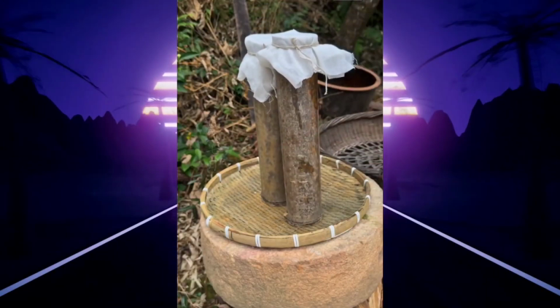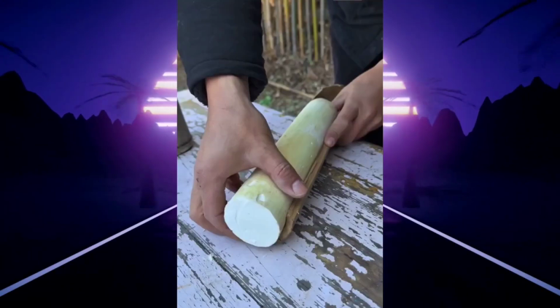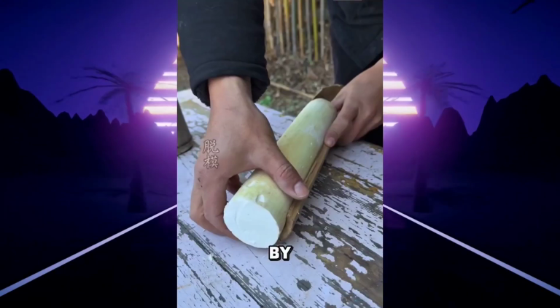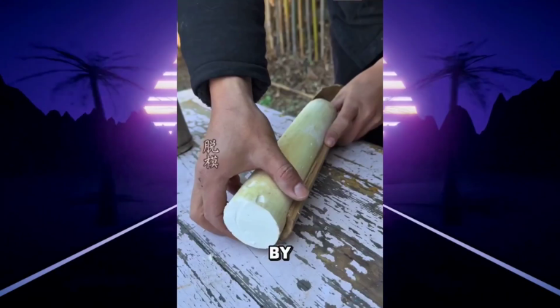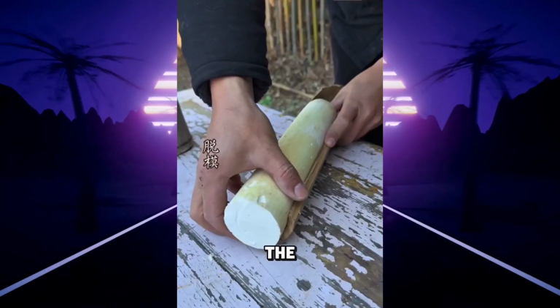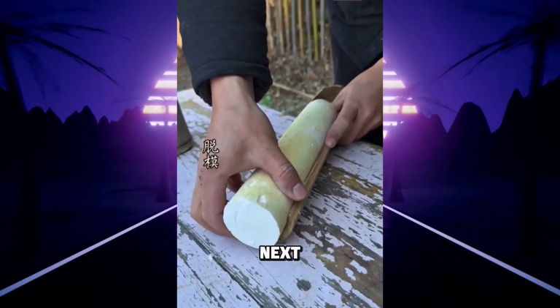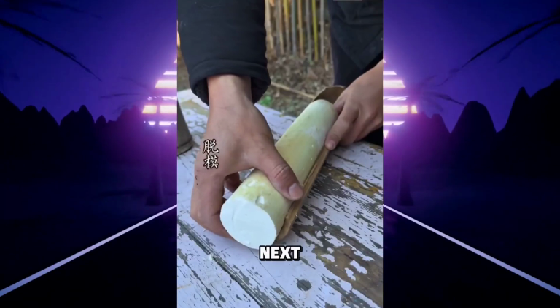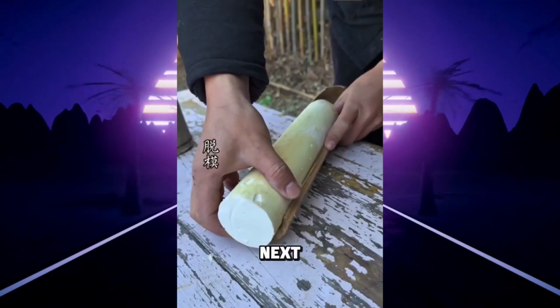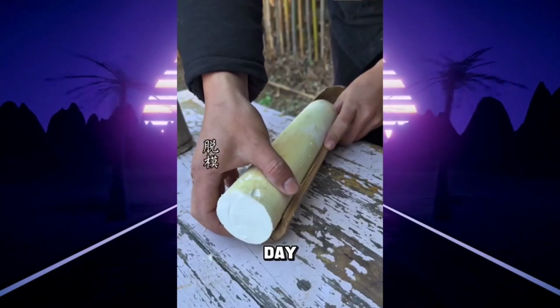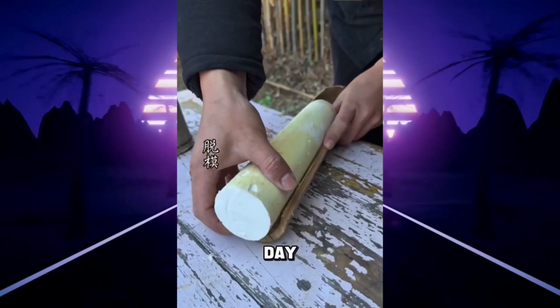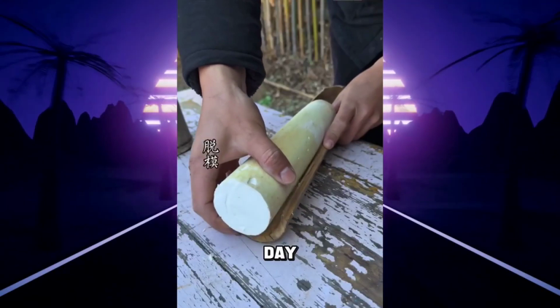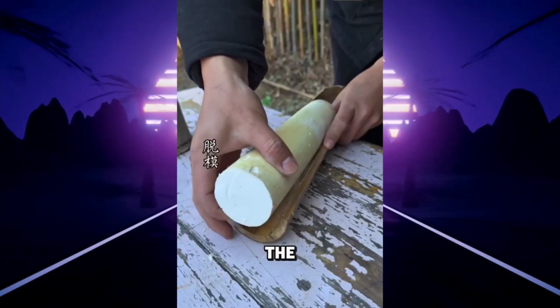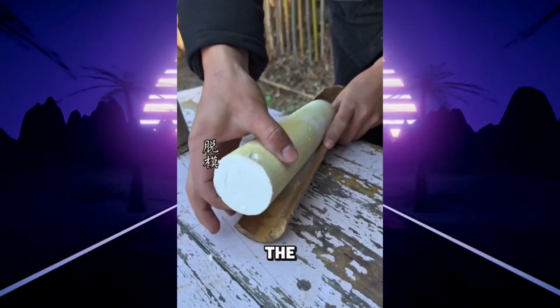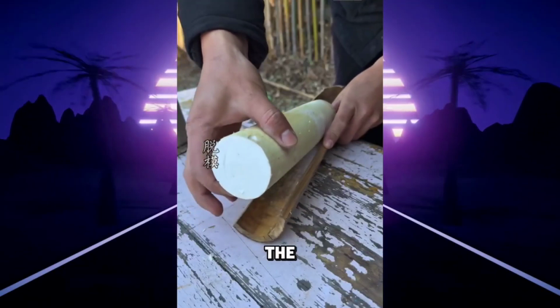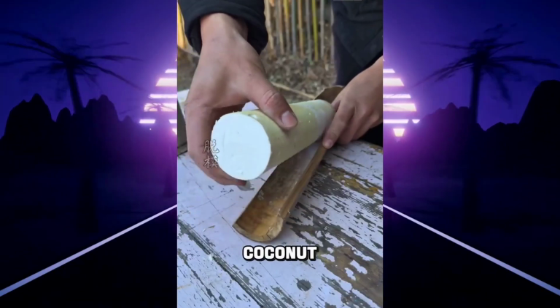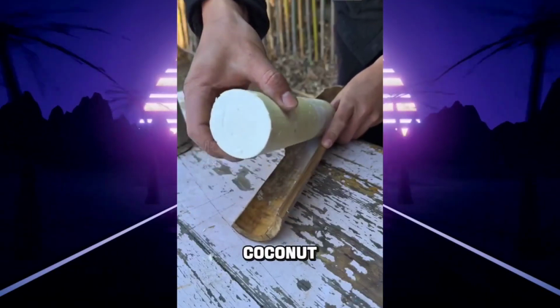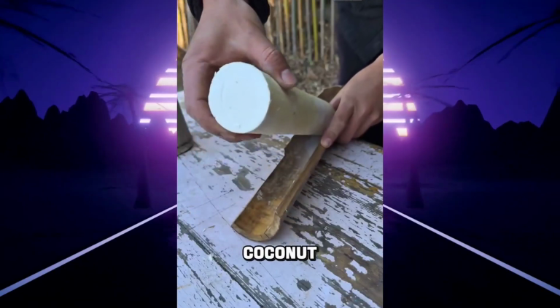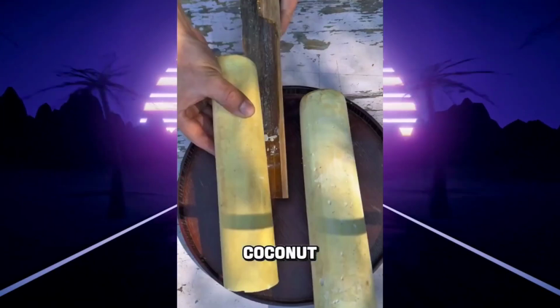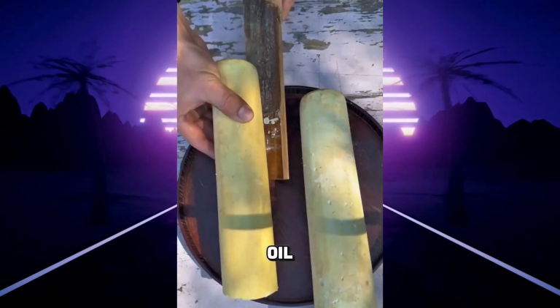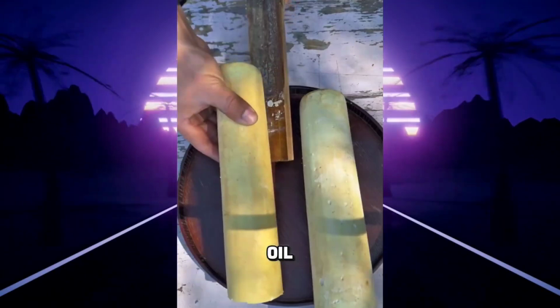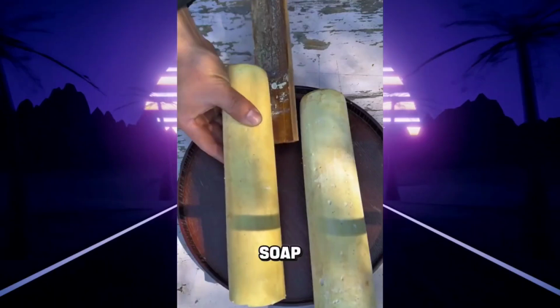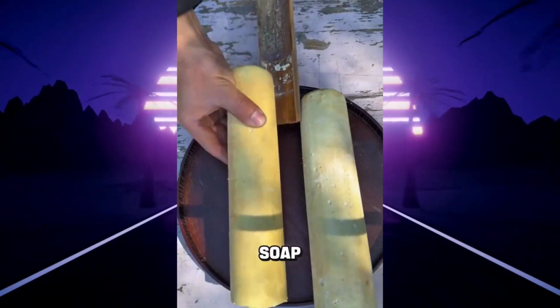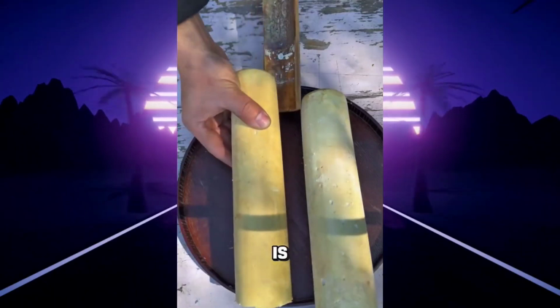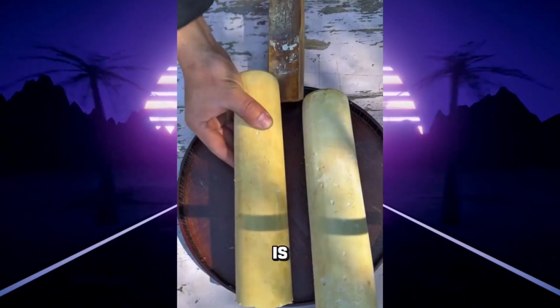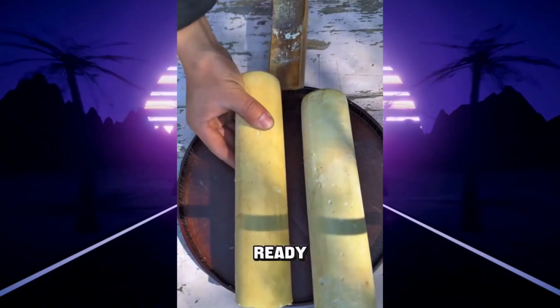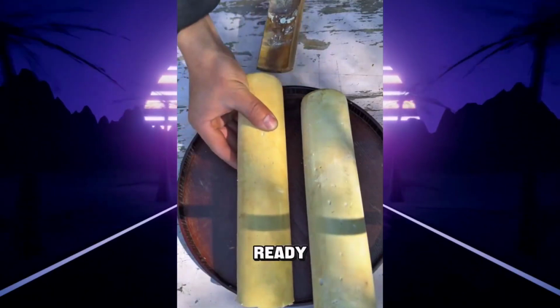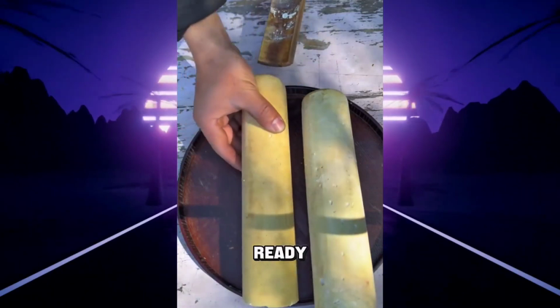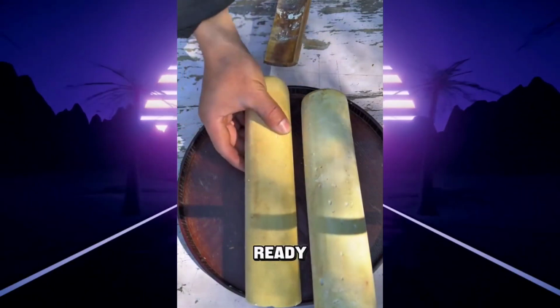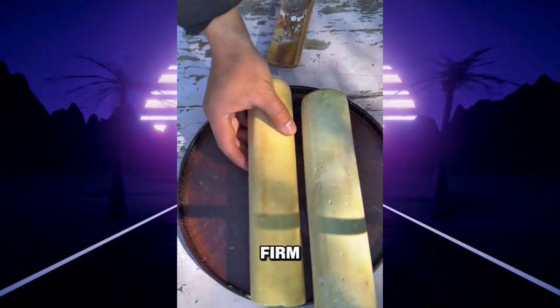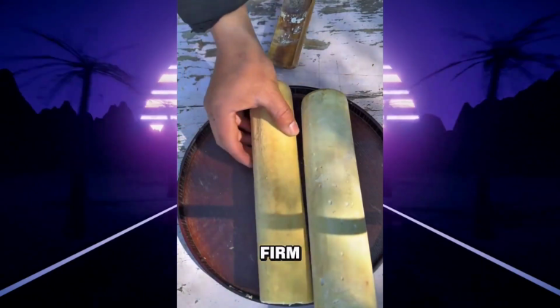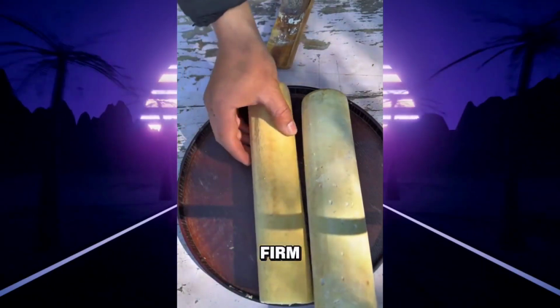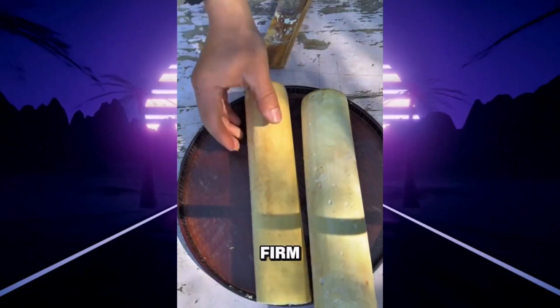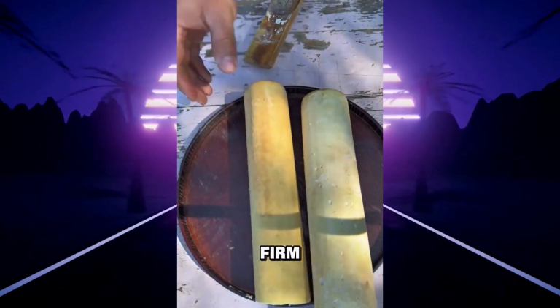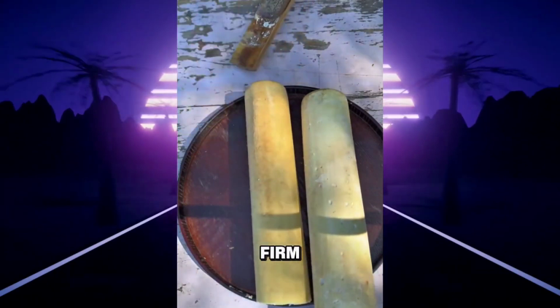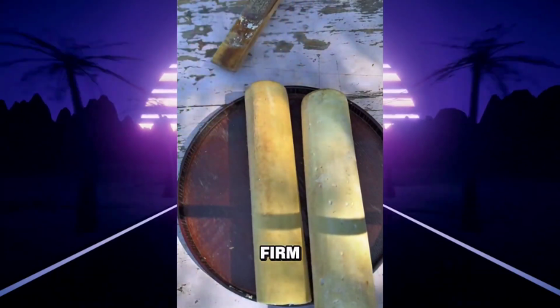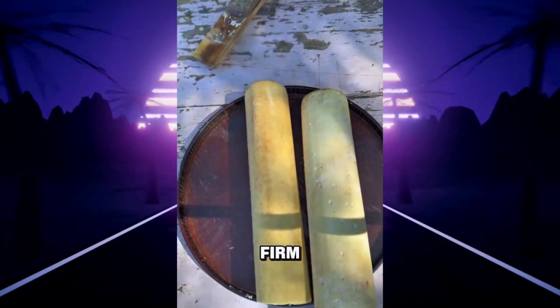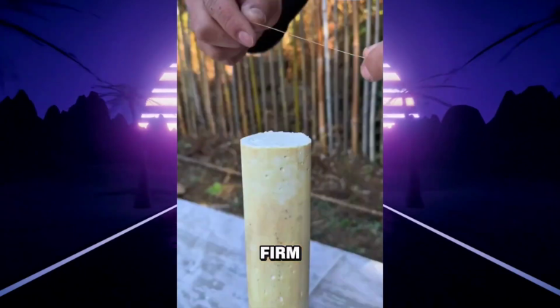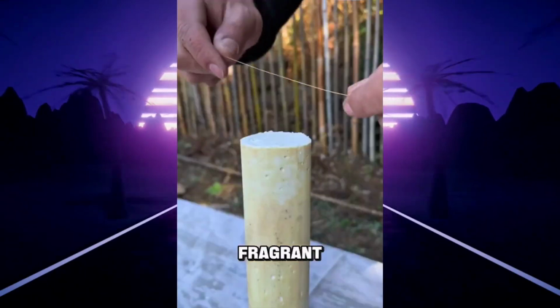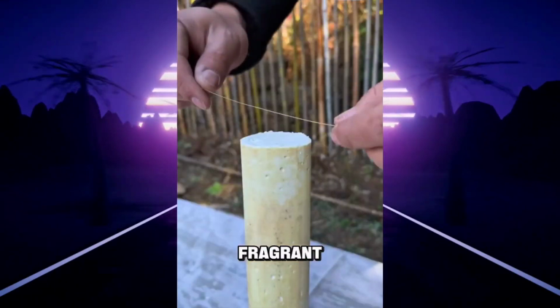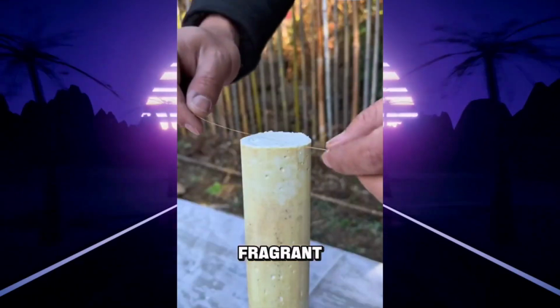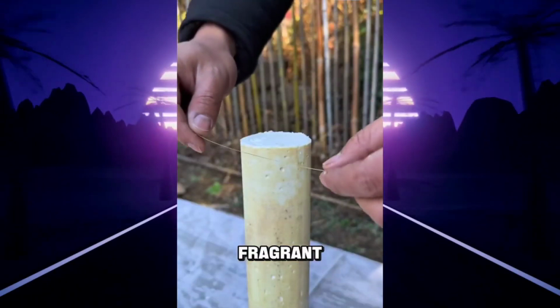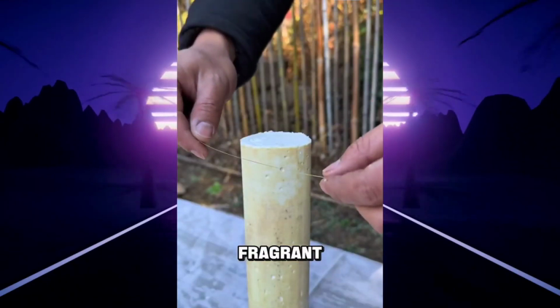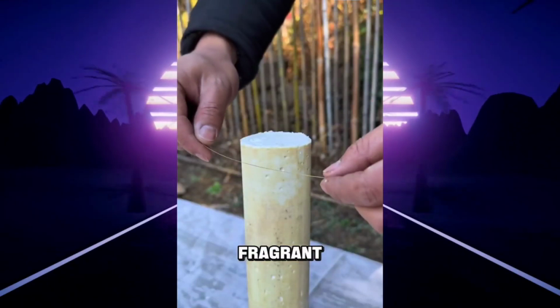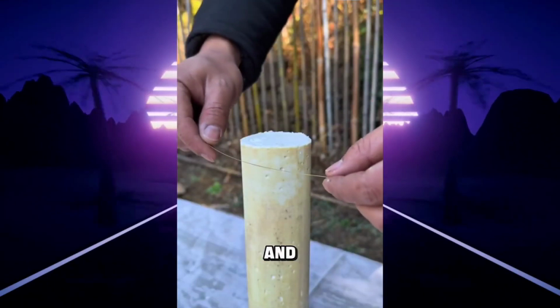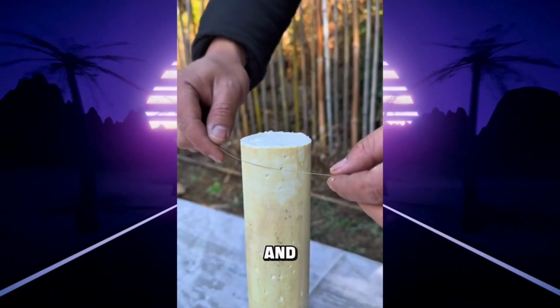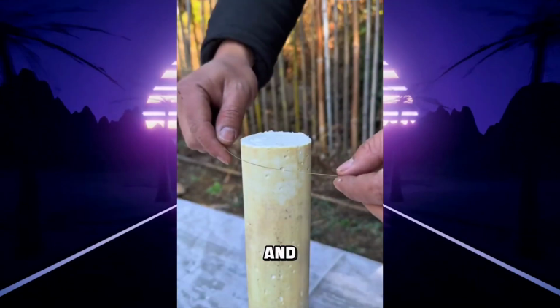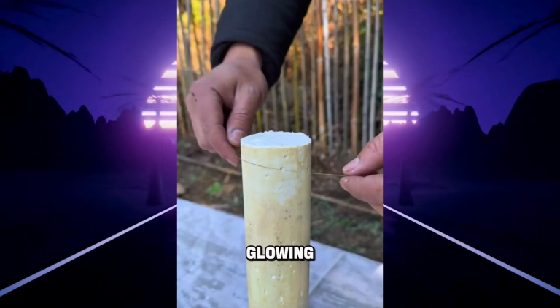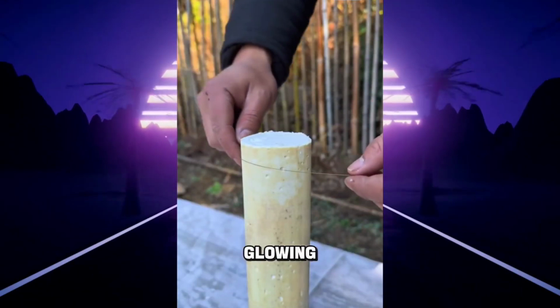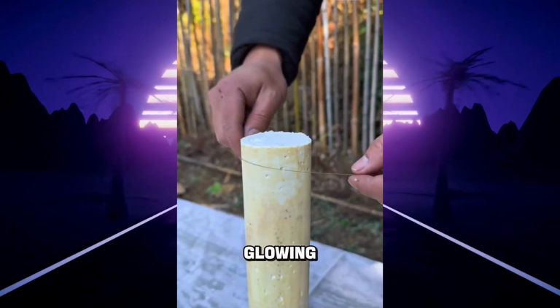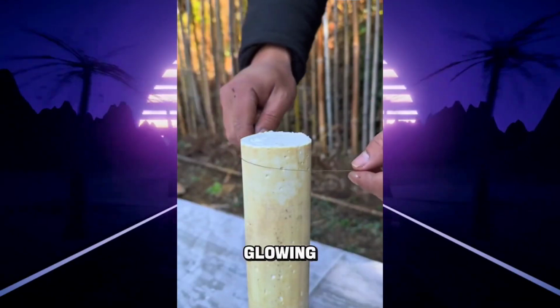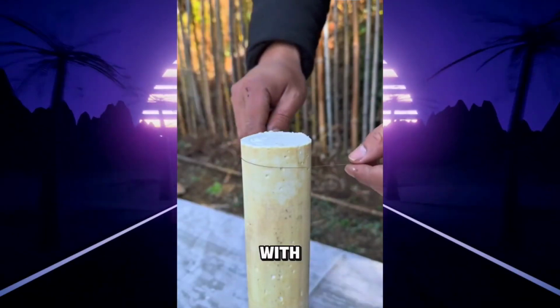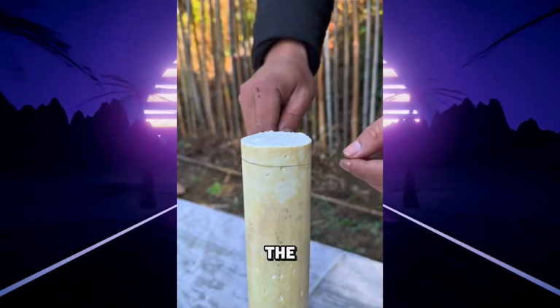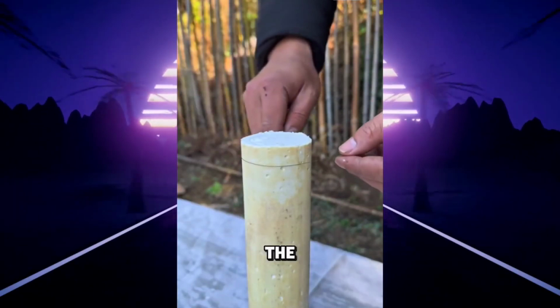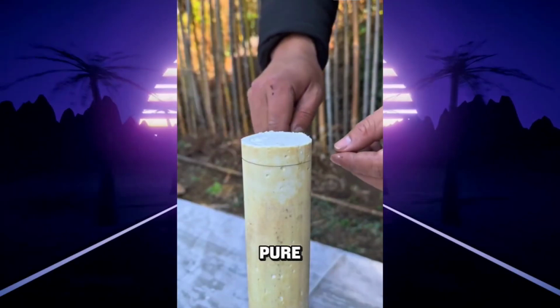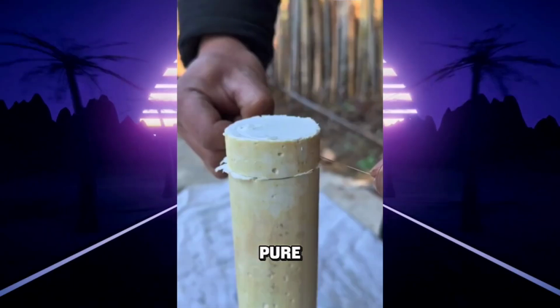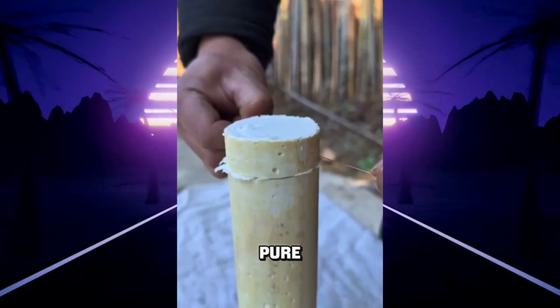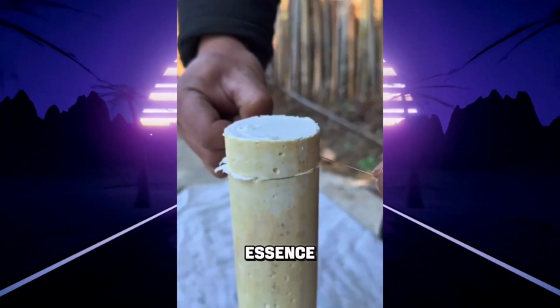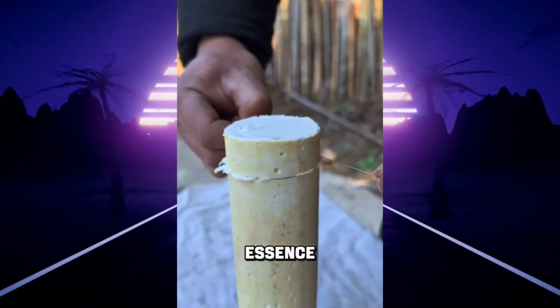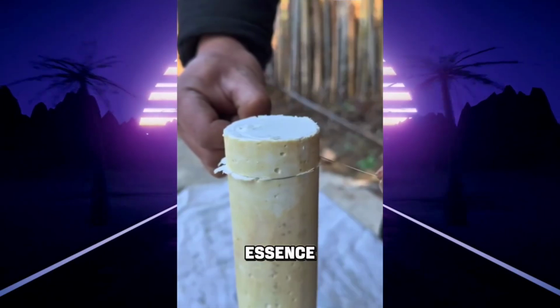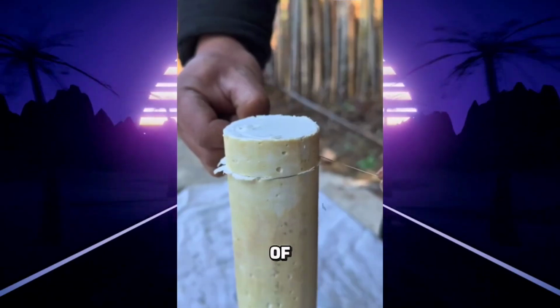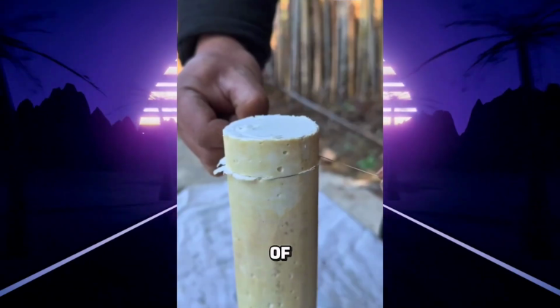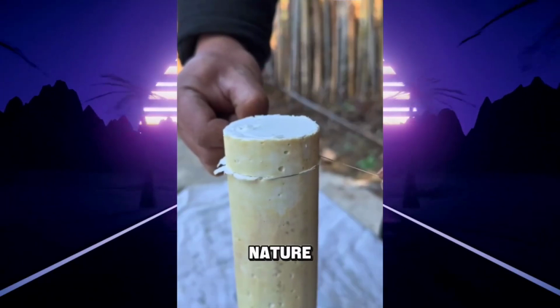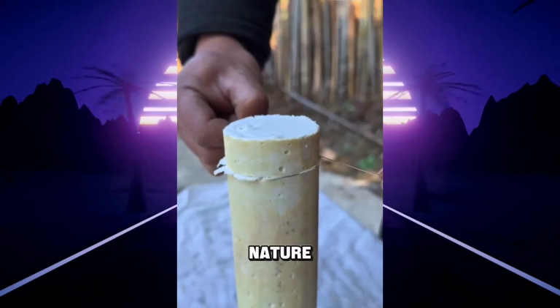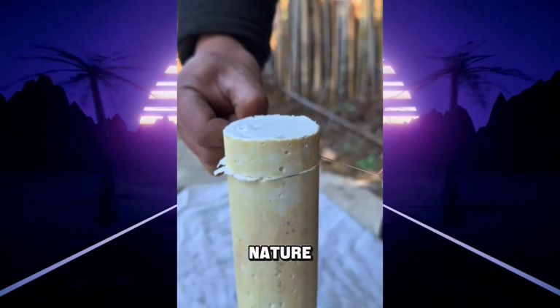By the next day, the coconut oil soap is ready — firm, fragrant, and glowing with the pure essence of nature.